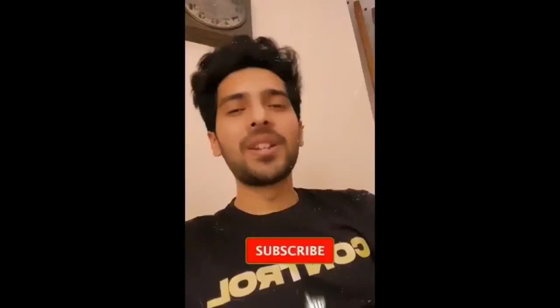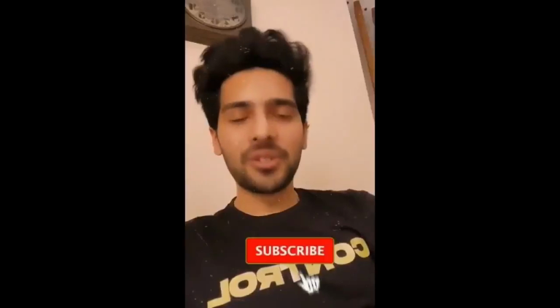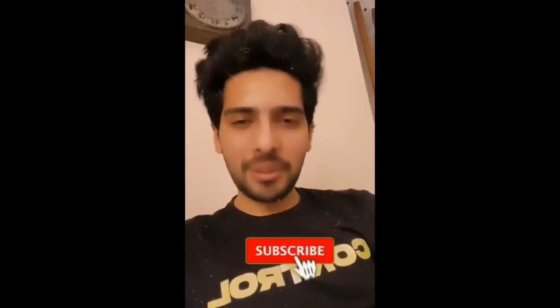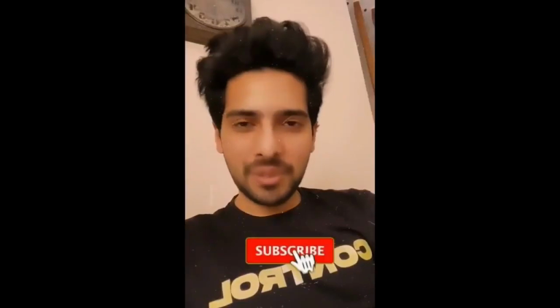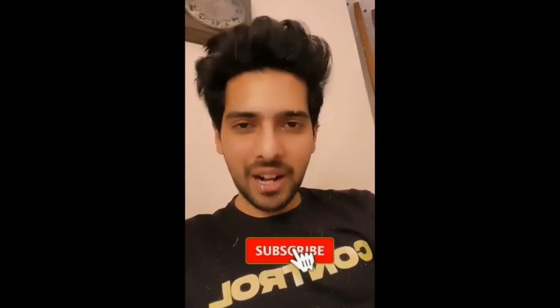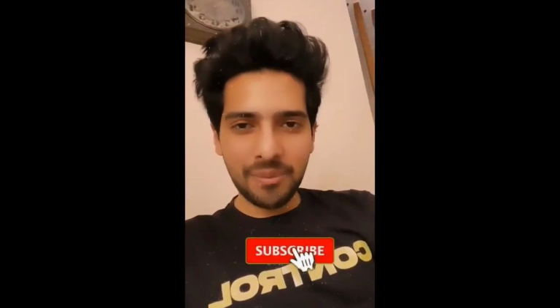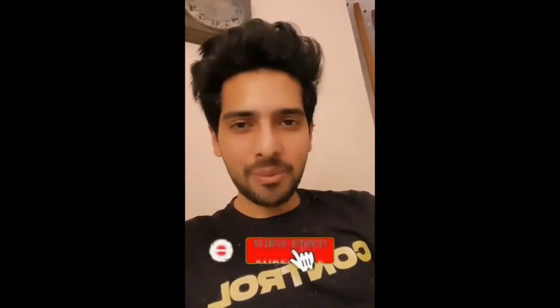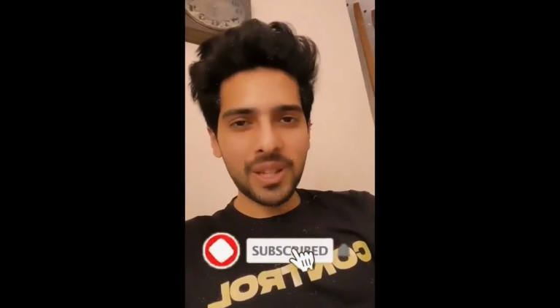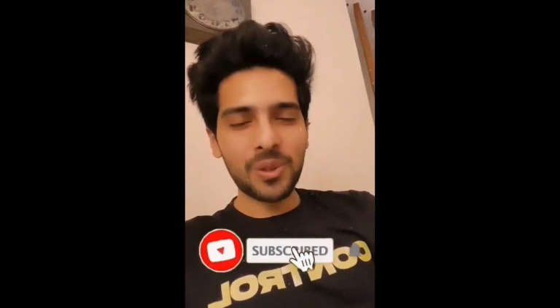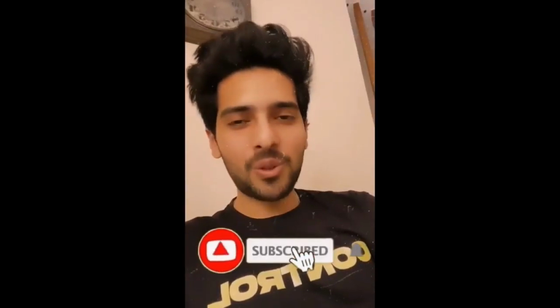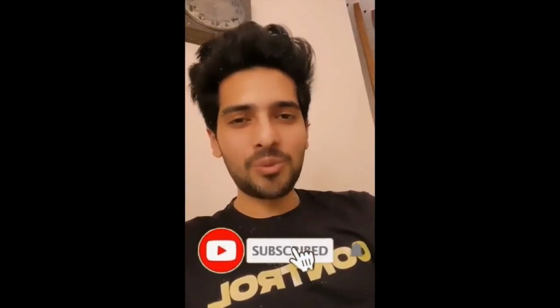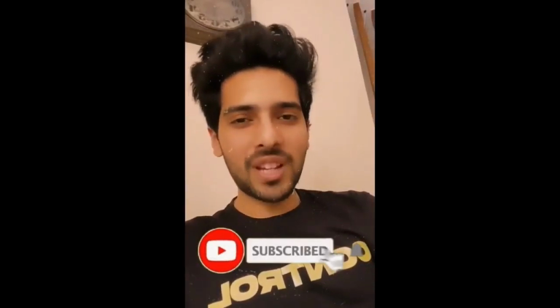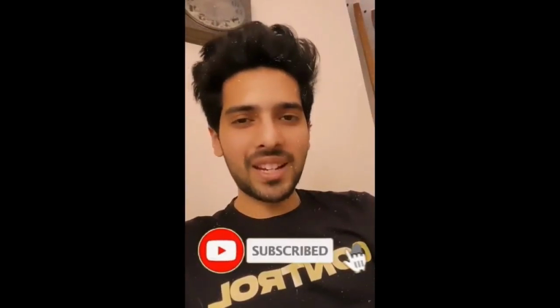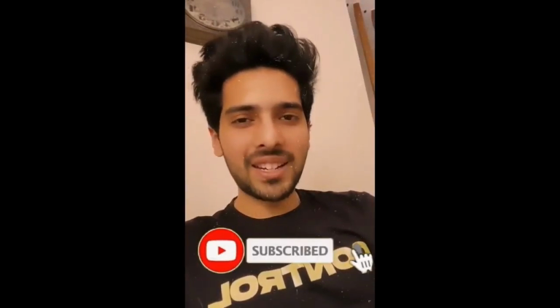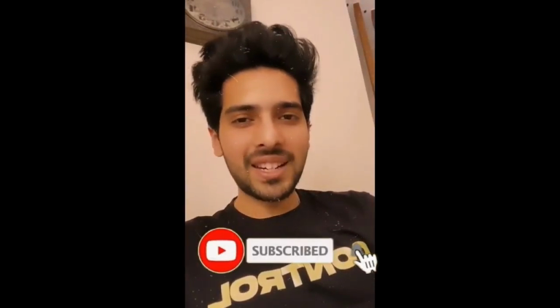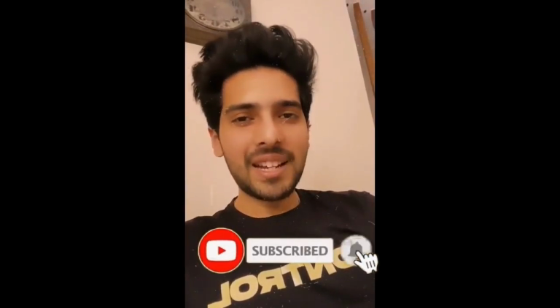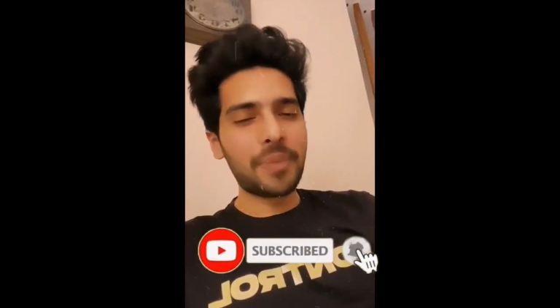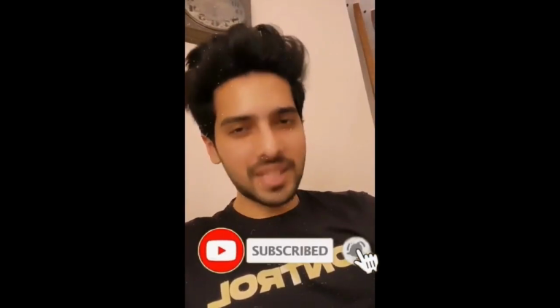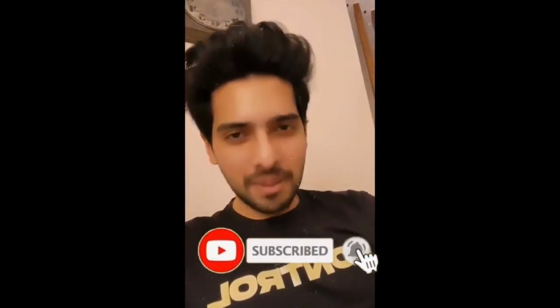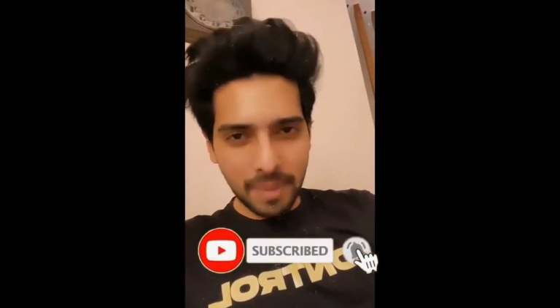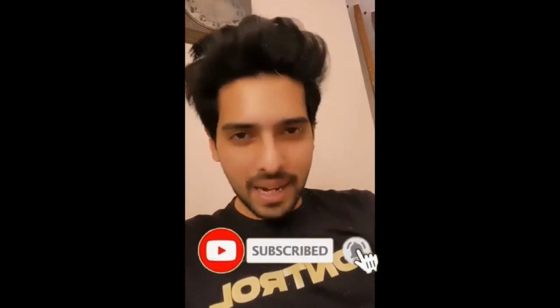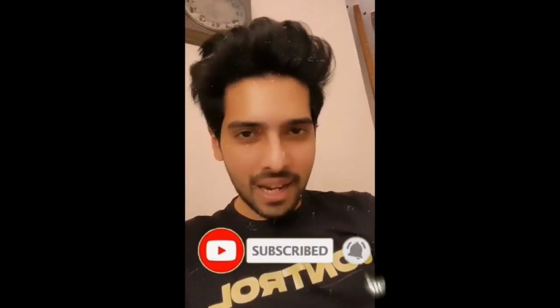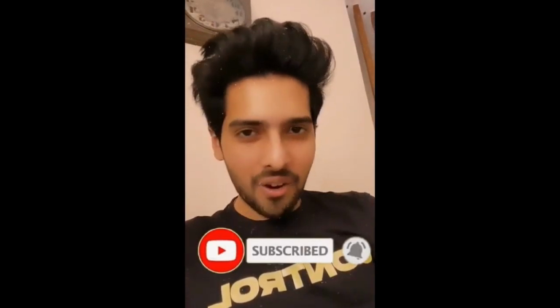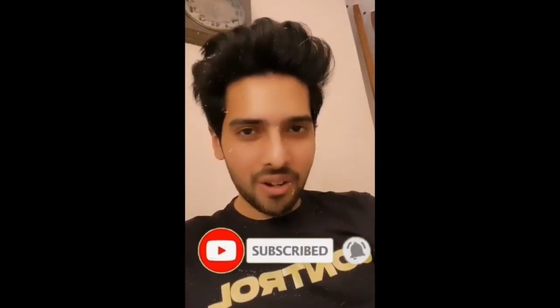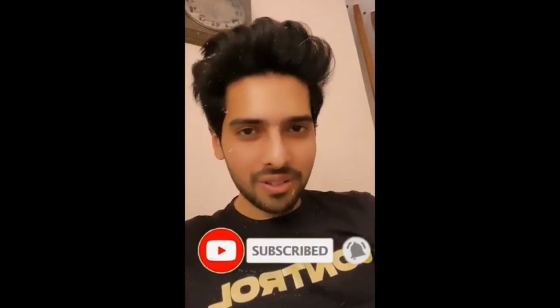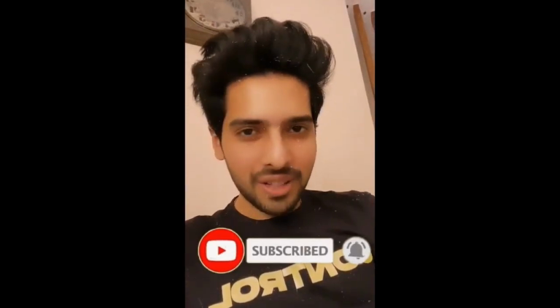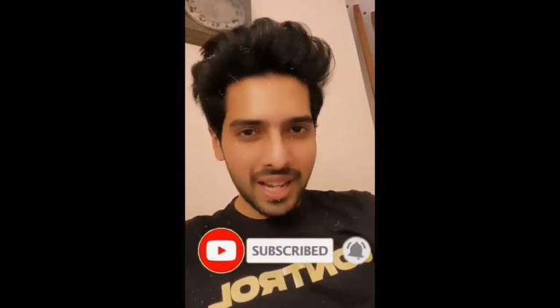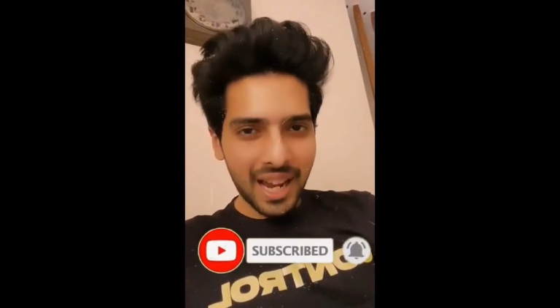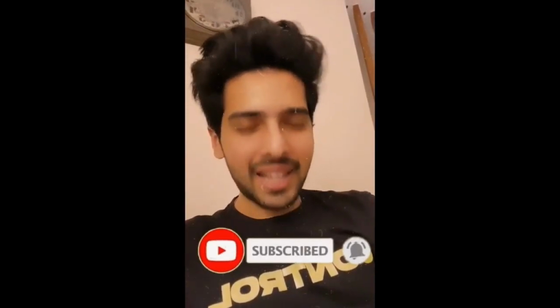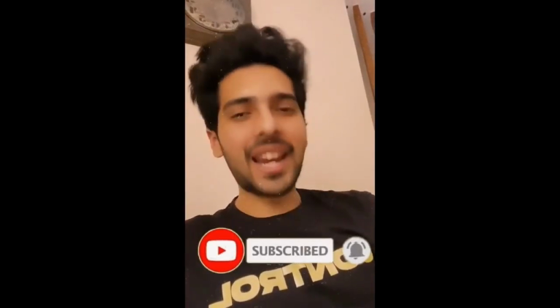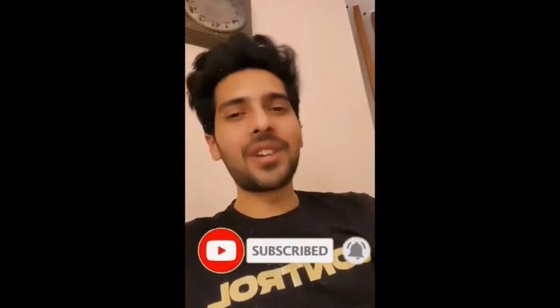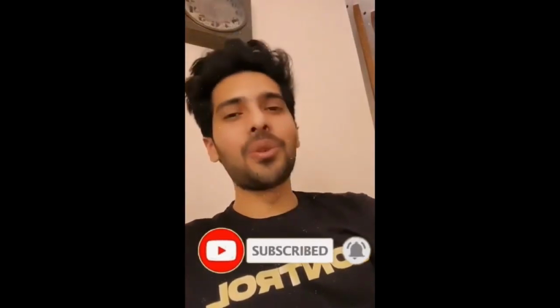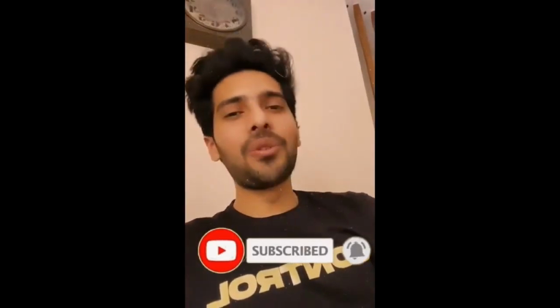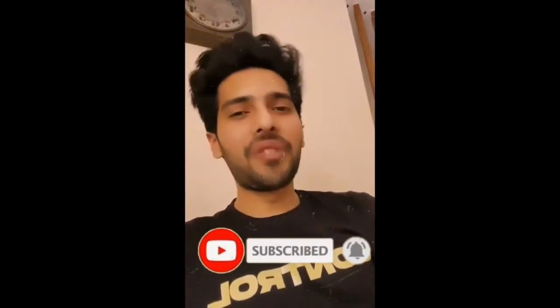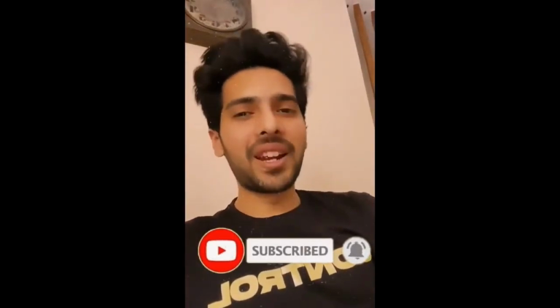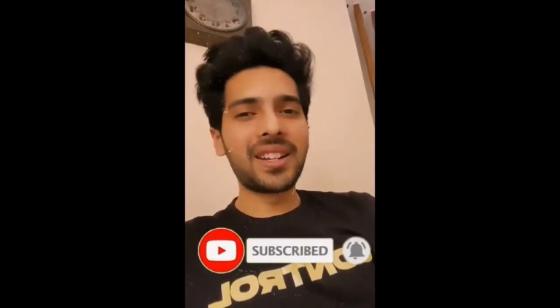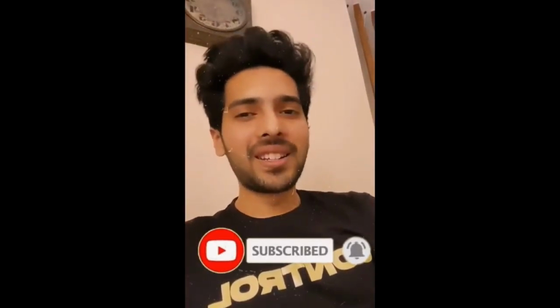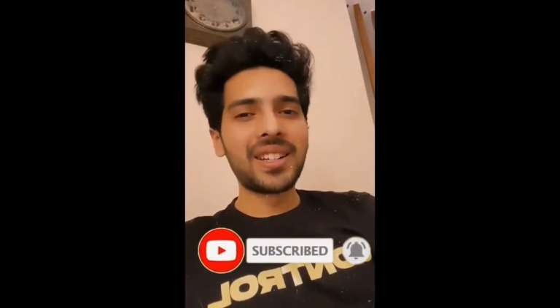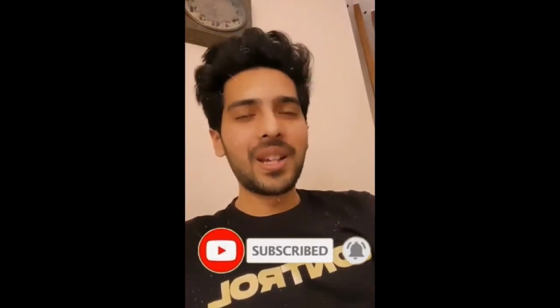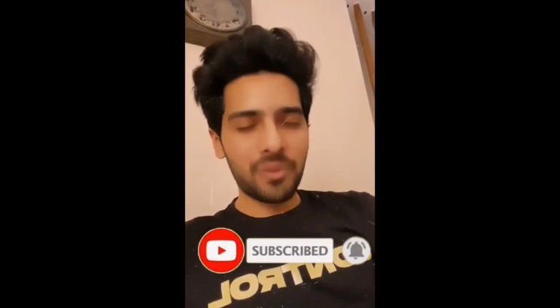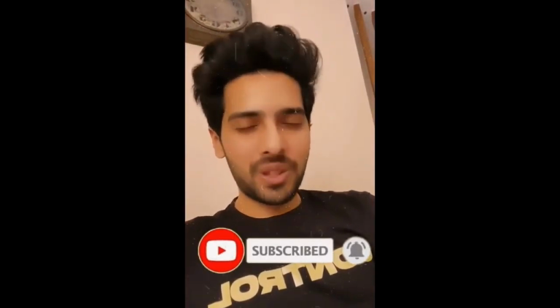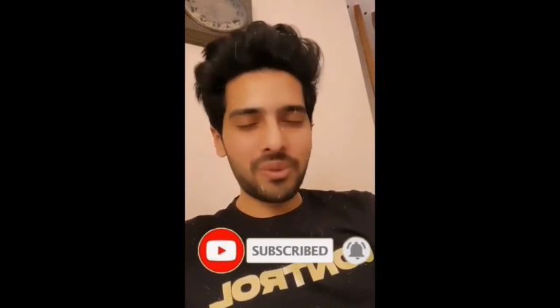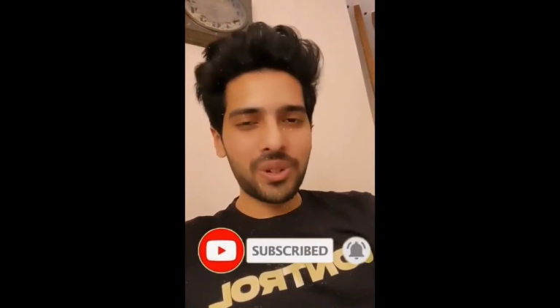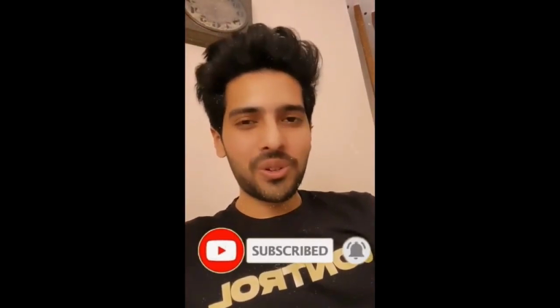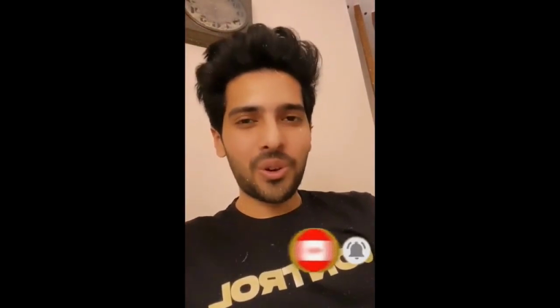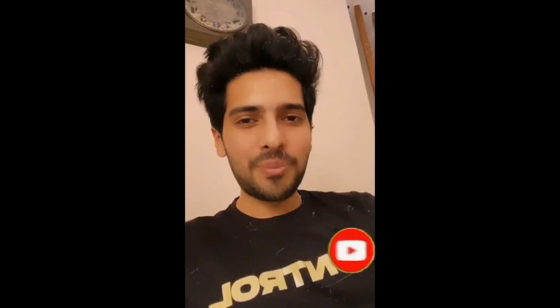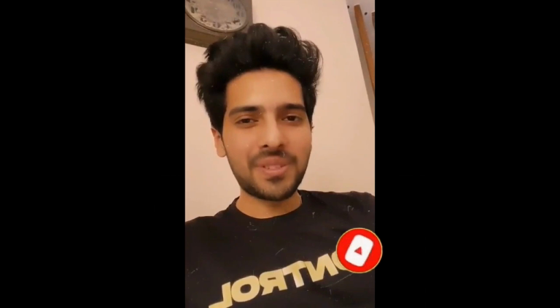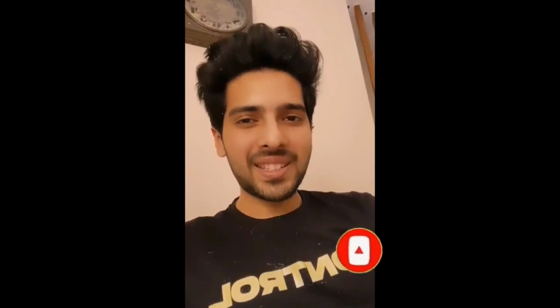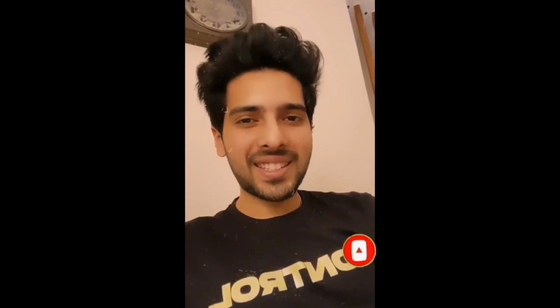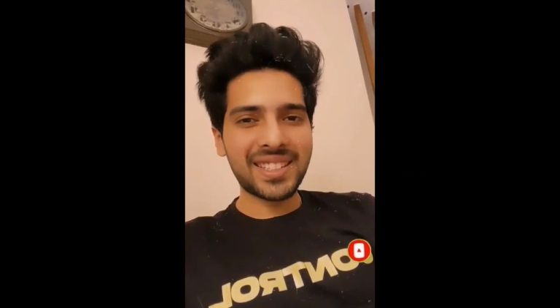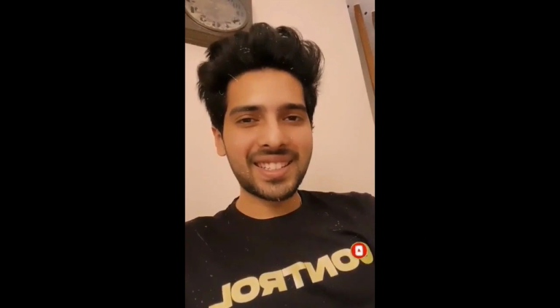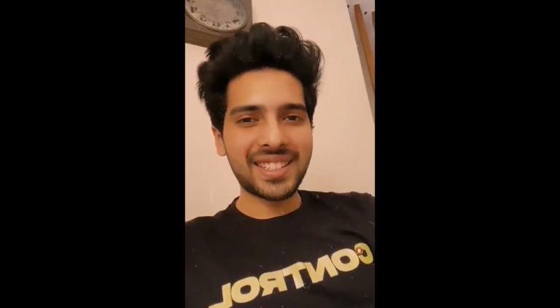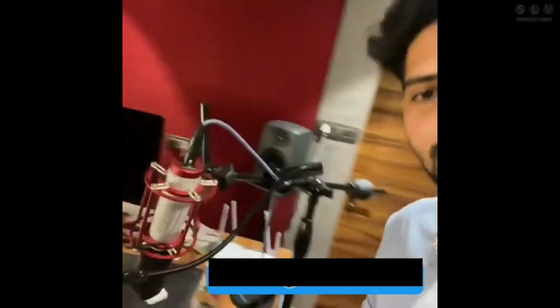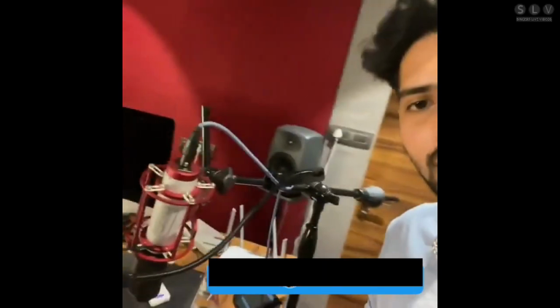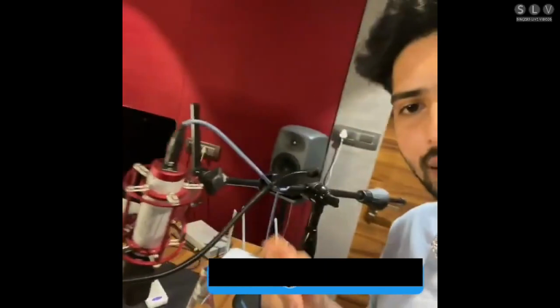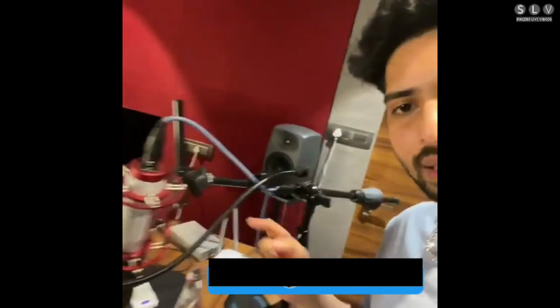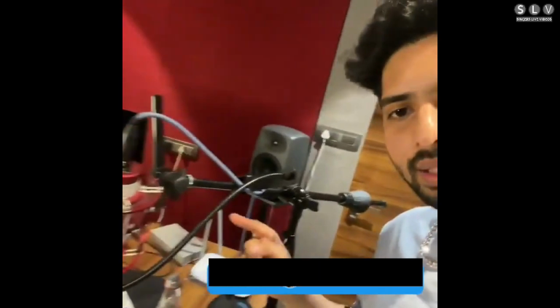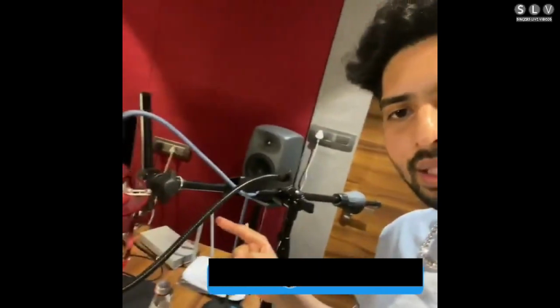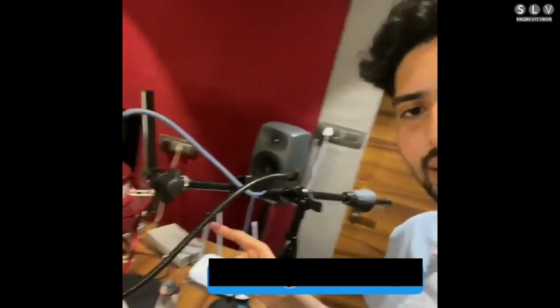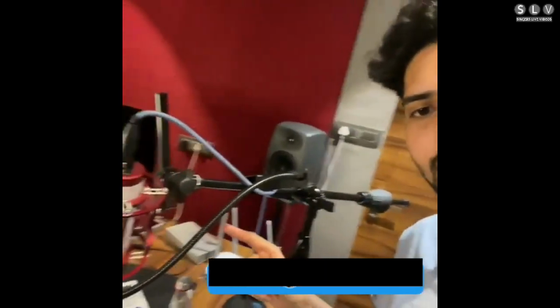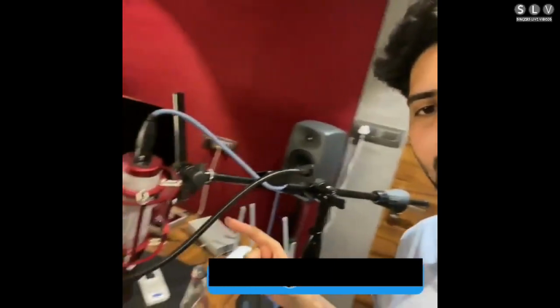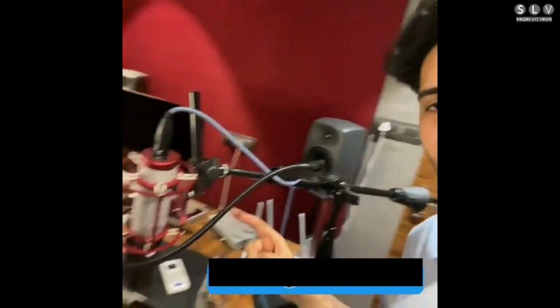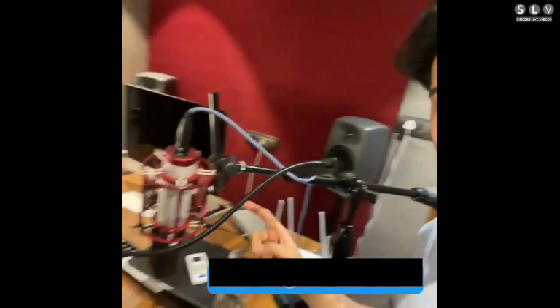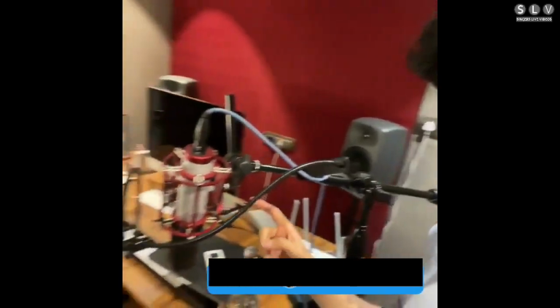Subscribe to my YouTube channel, press the bell icon, and get notified when the video drops.